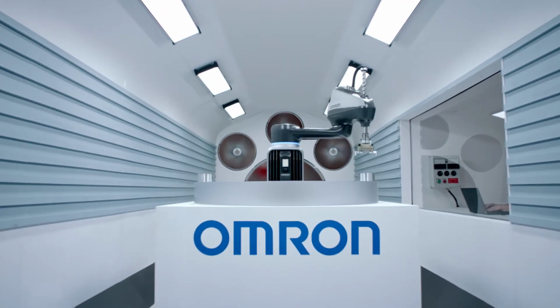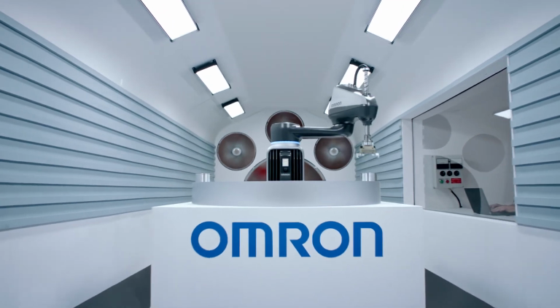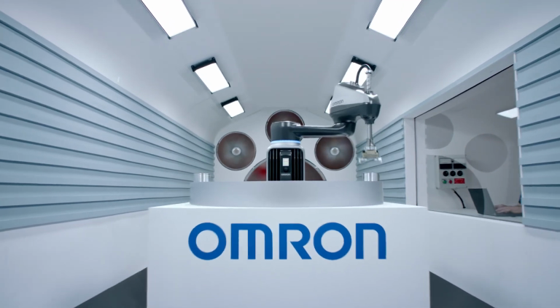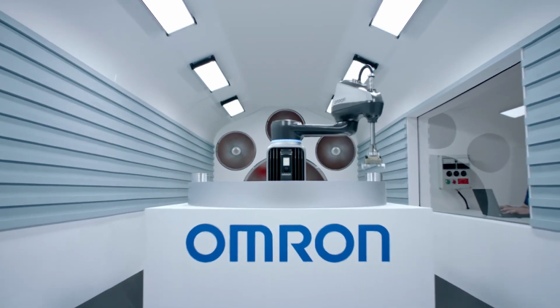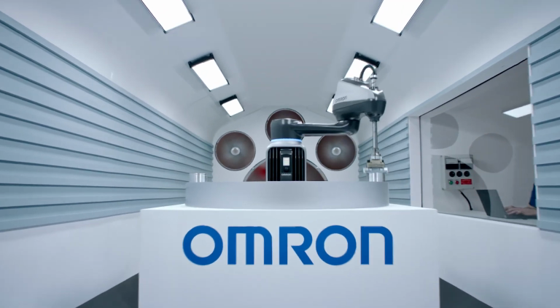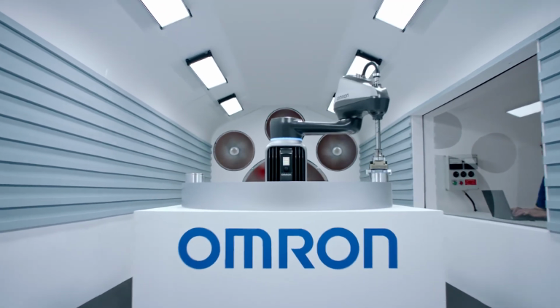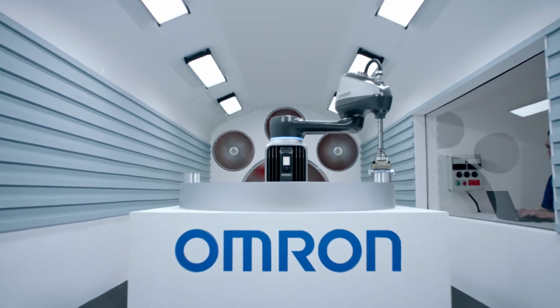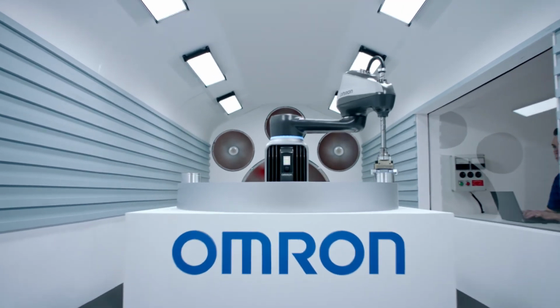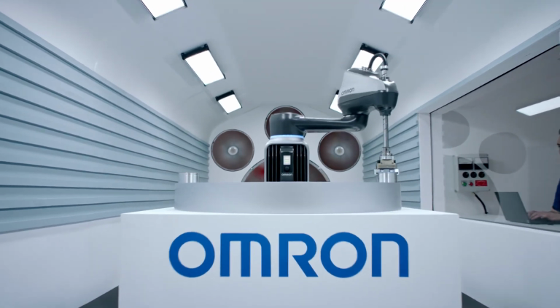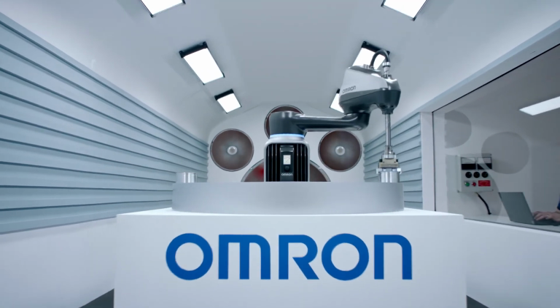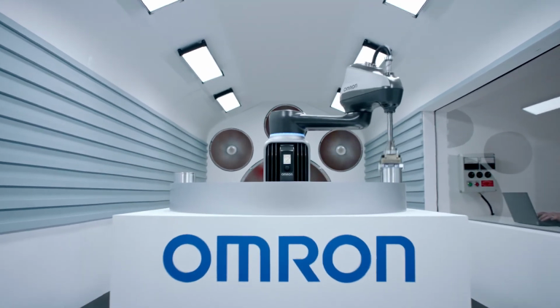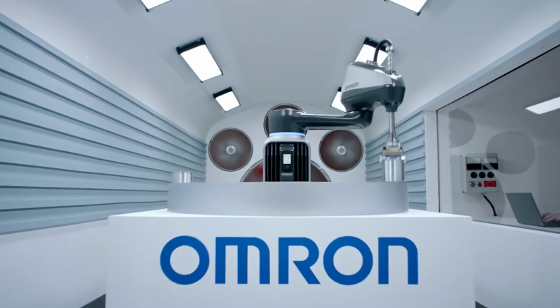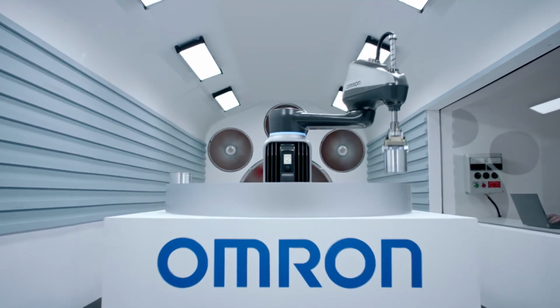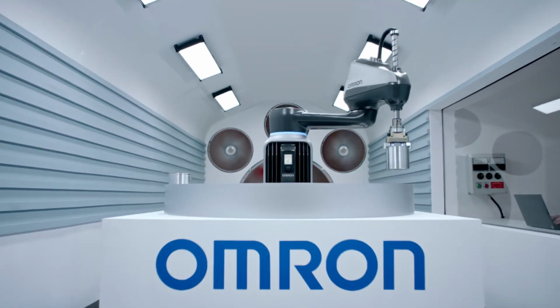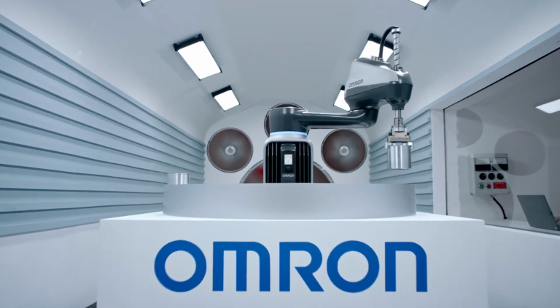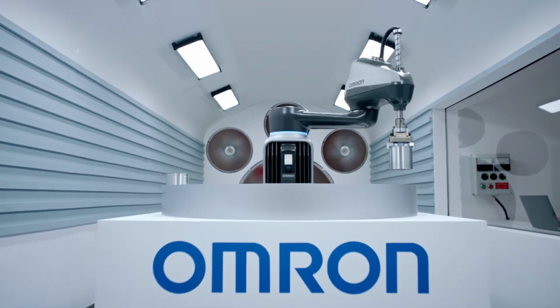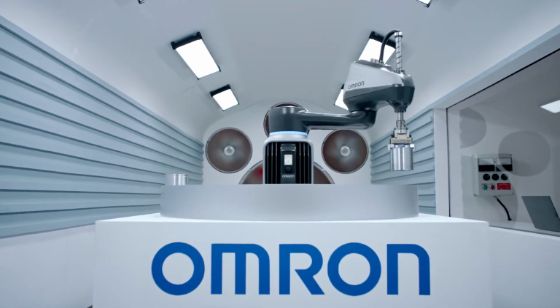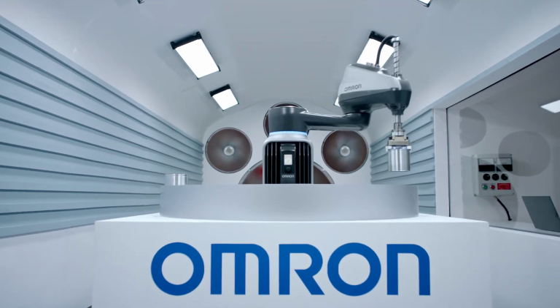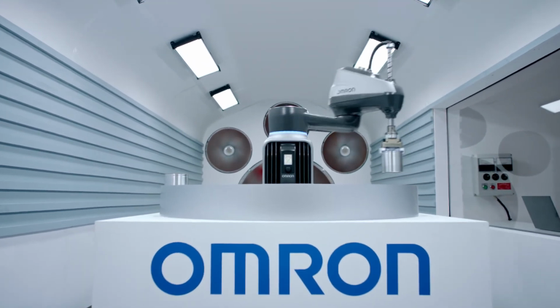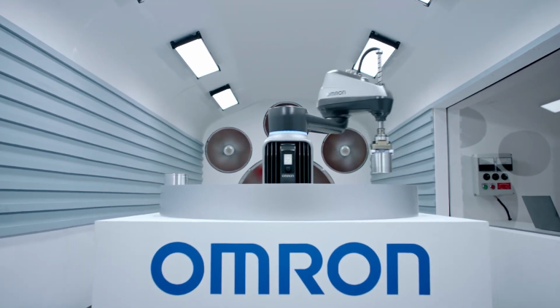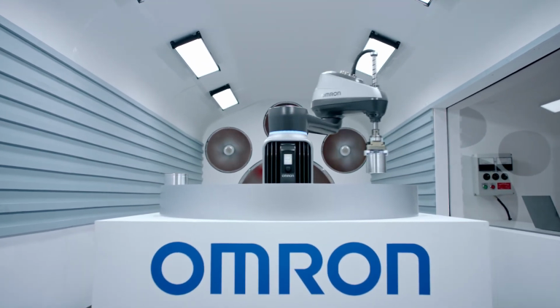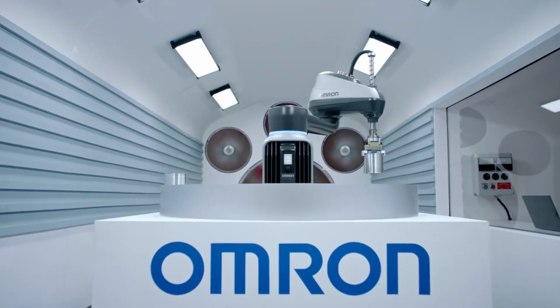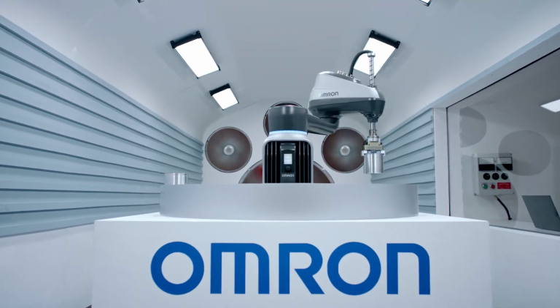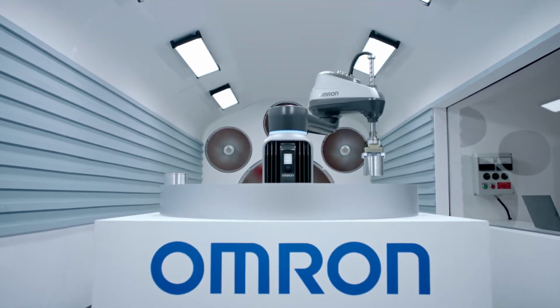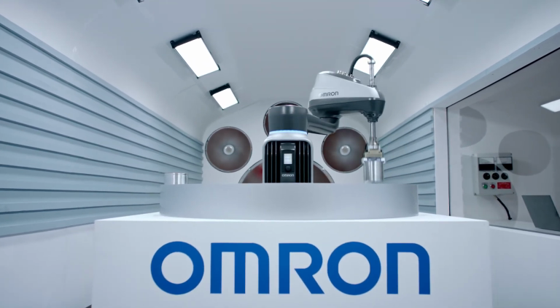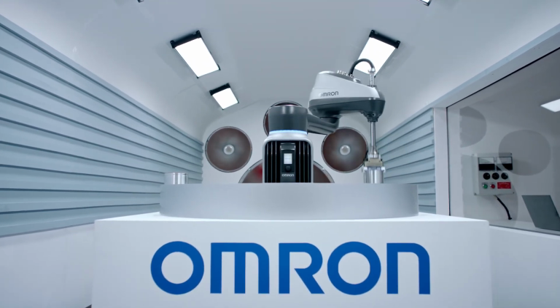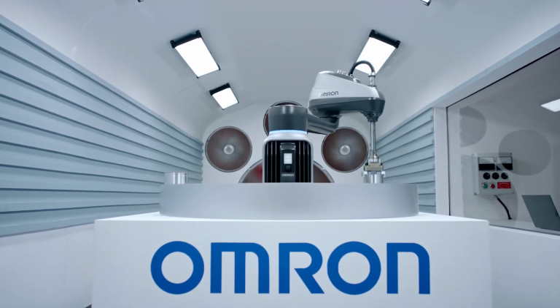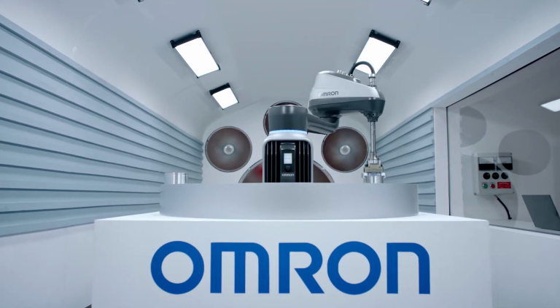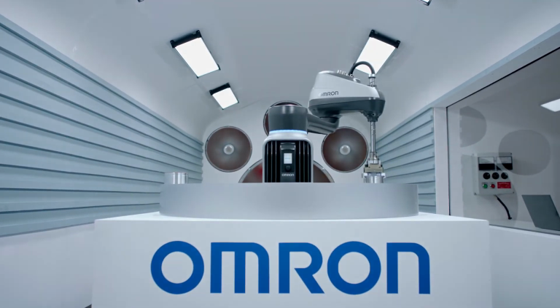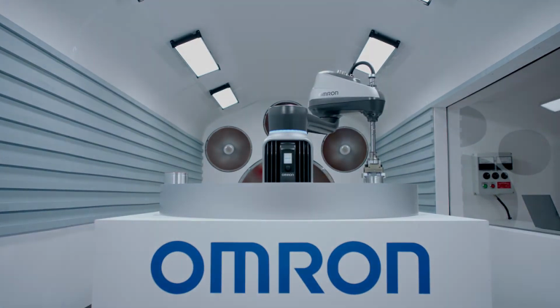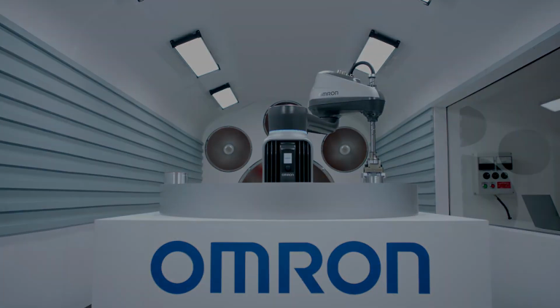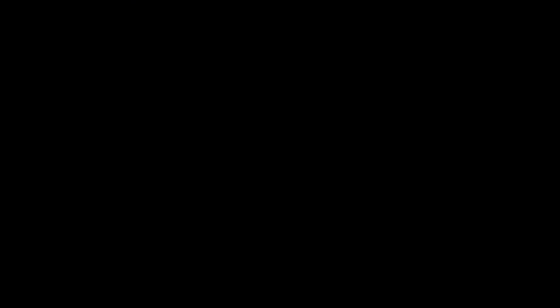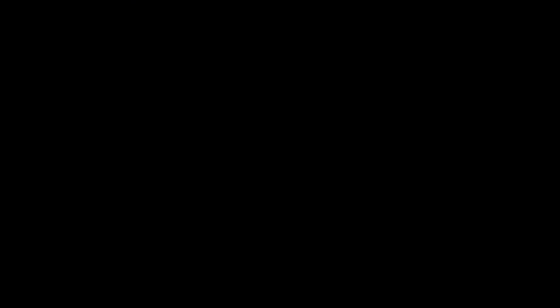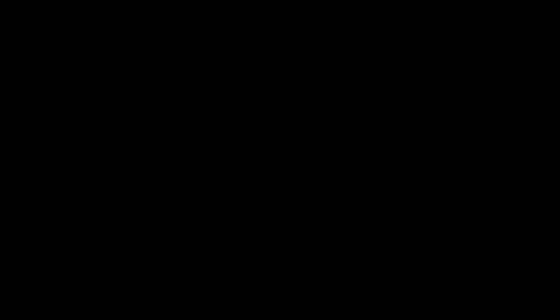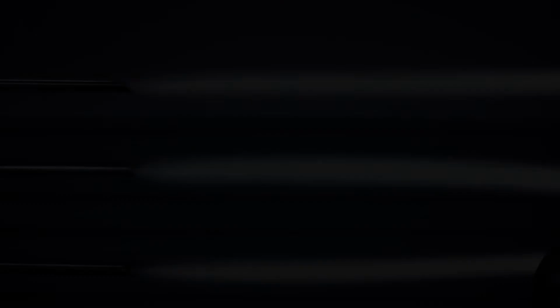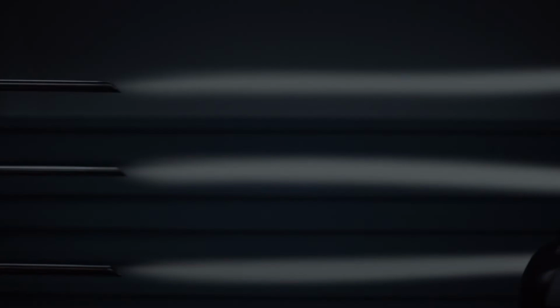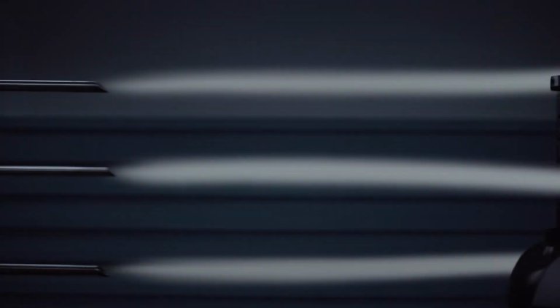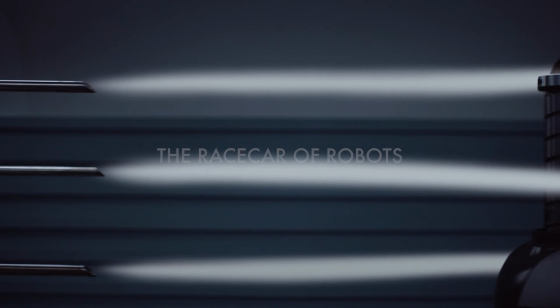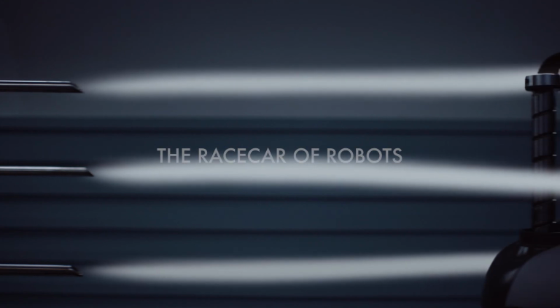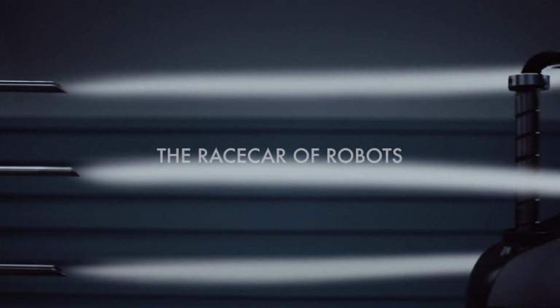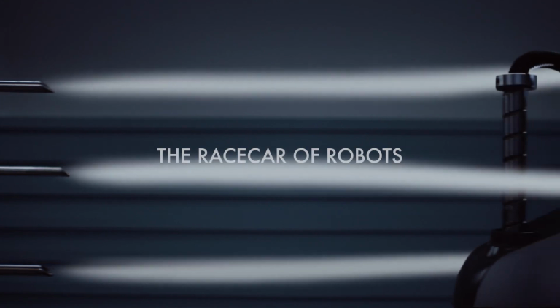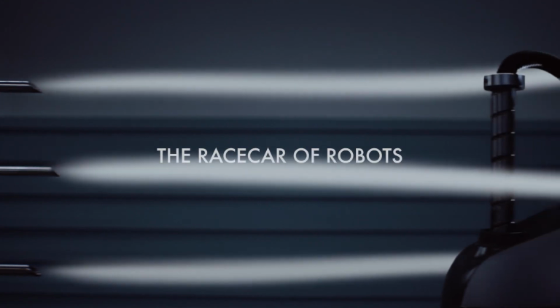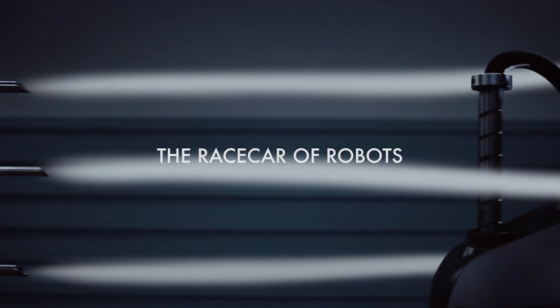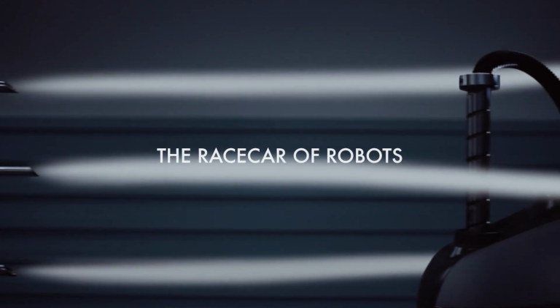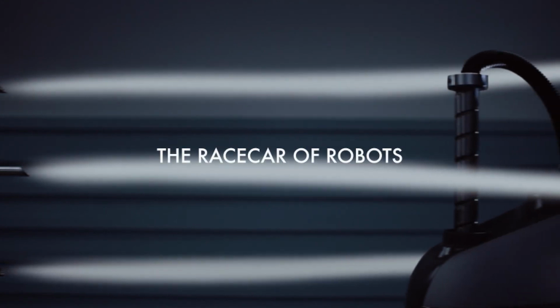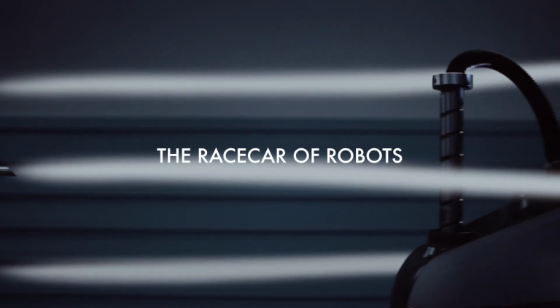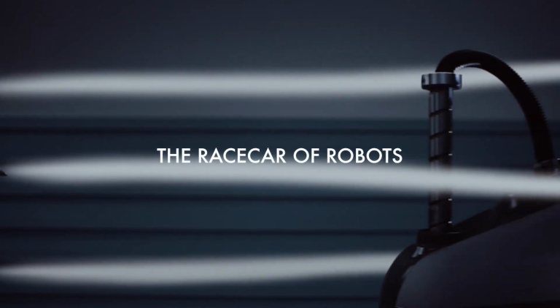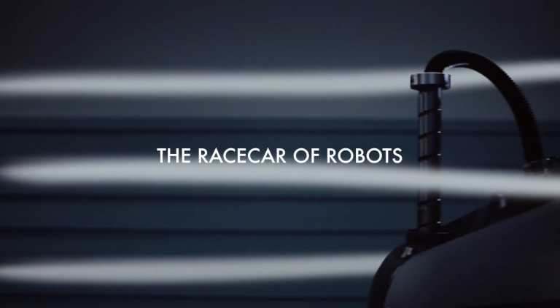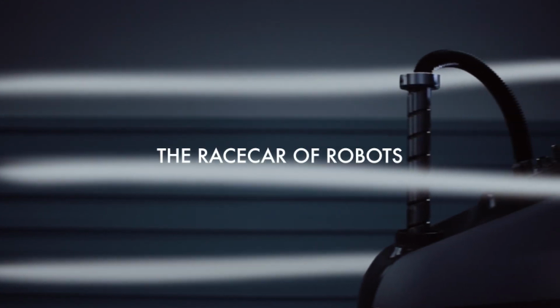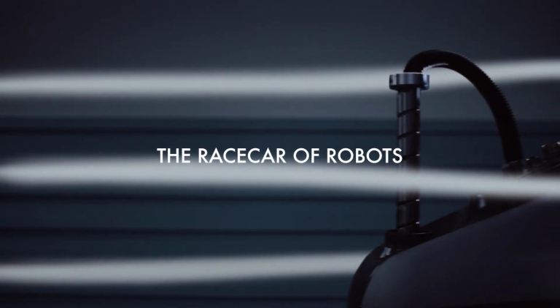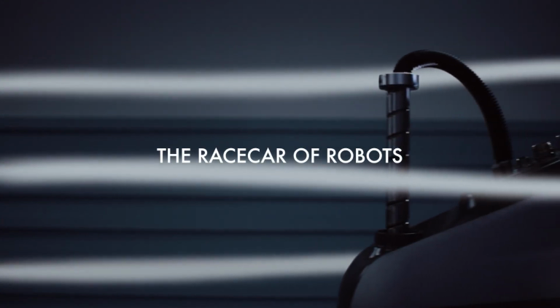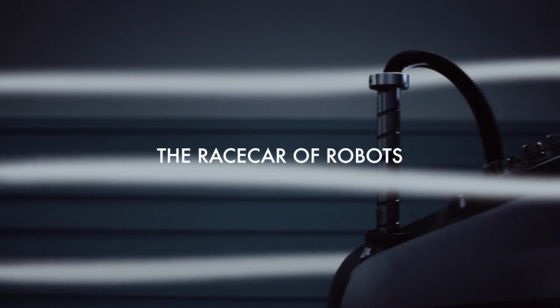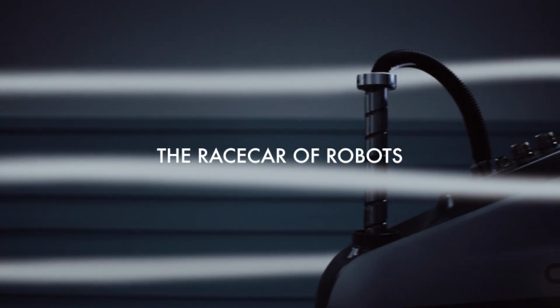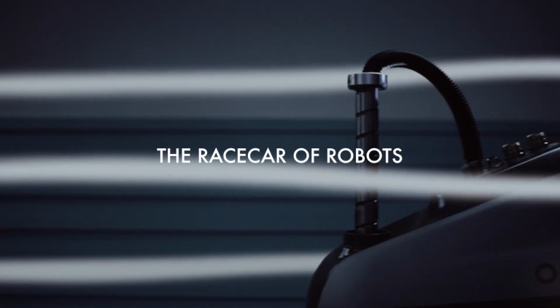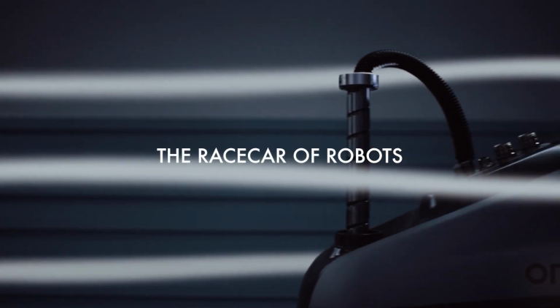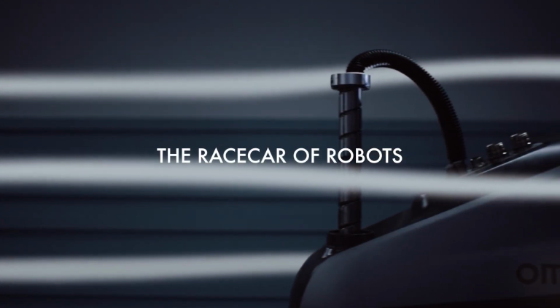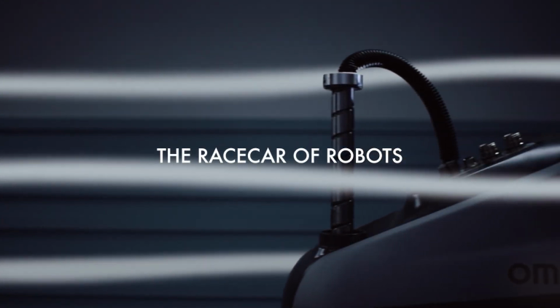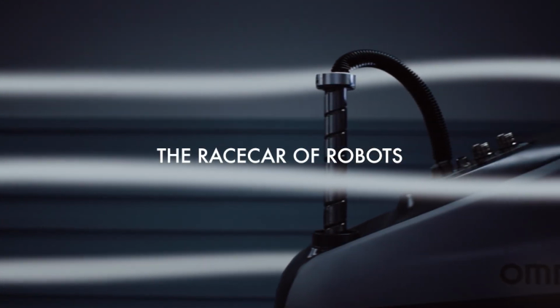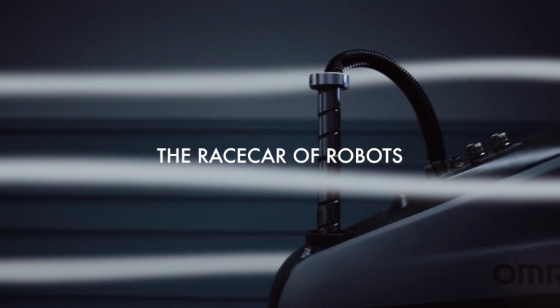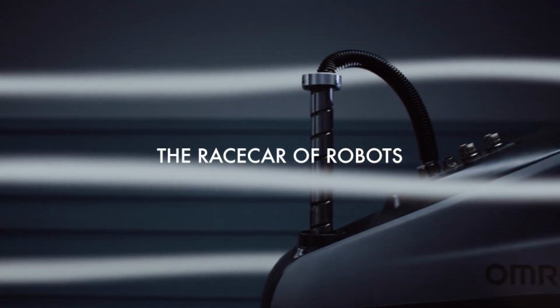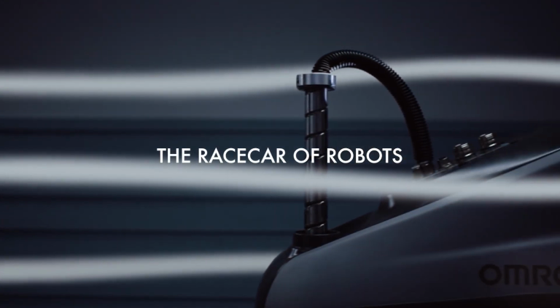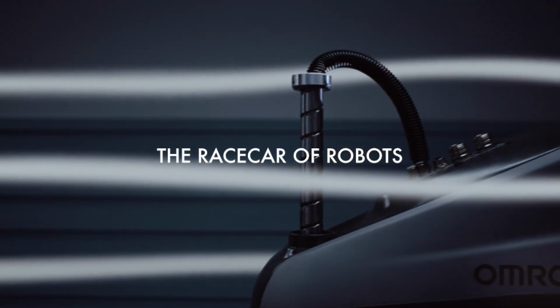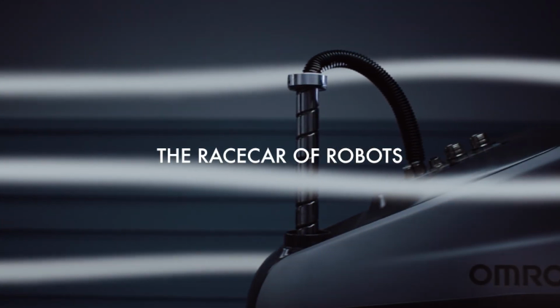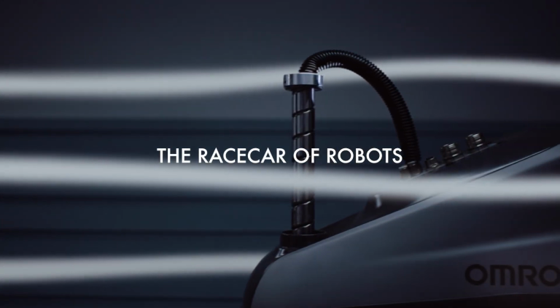The I-4 SCARA is the race car of robots. The wind speed.